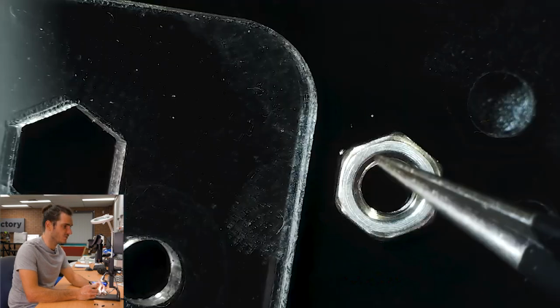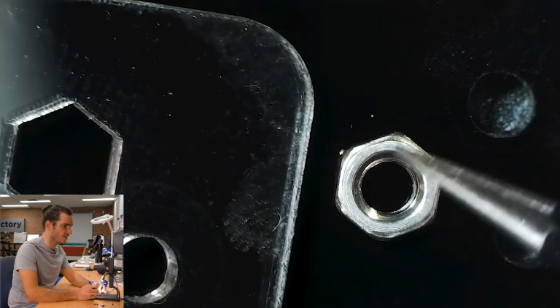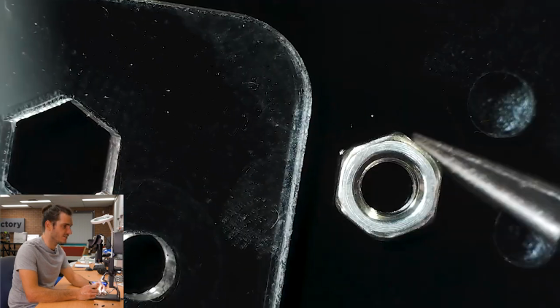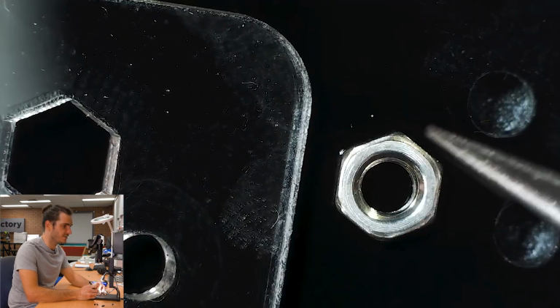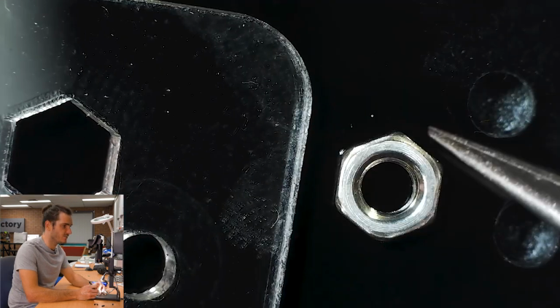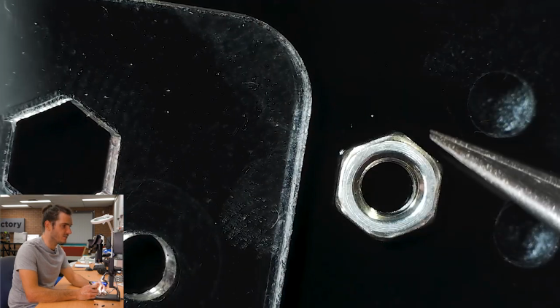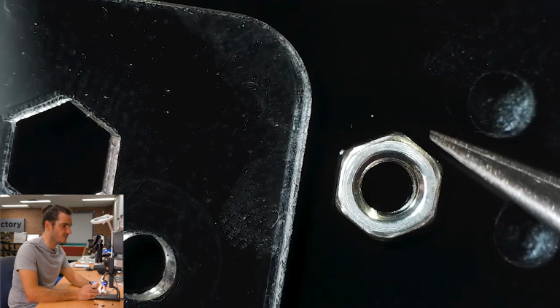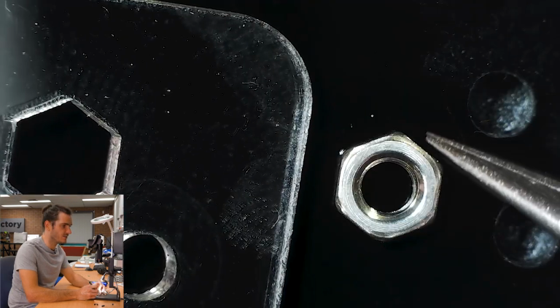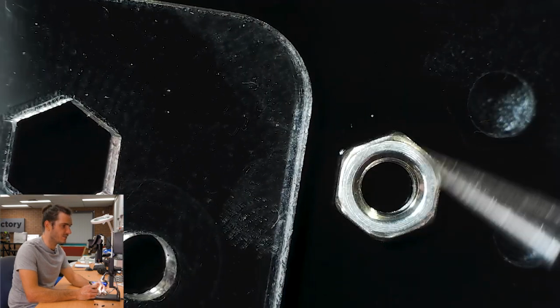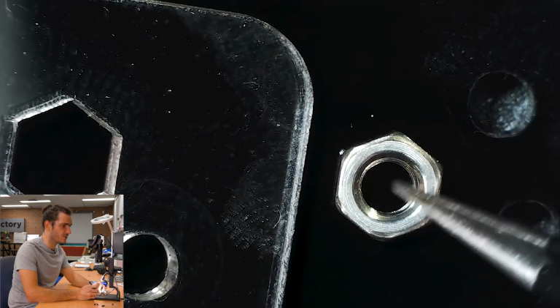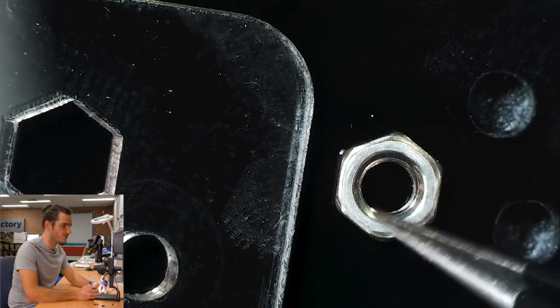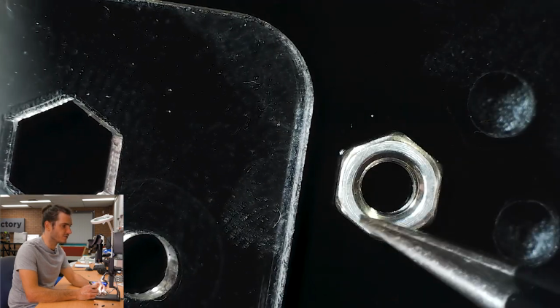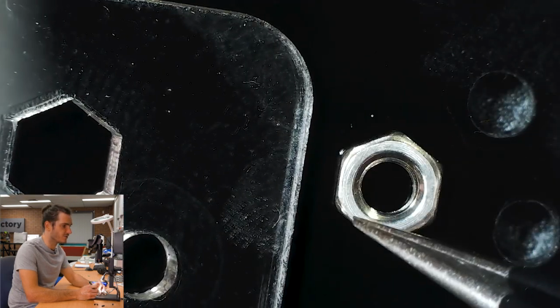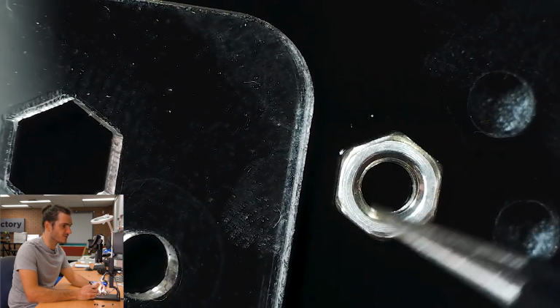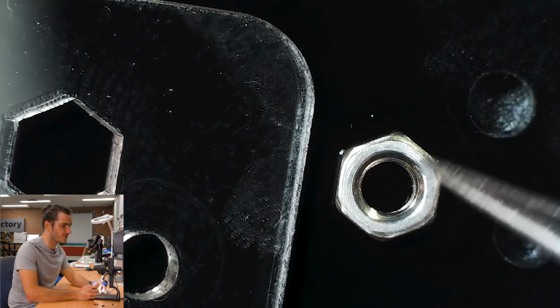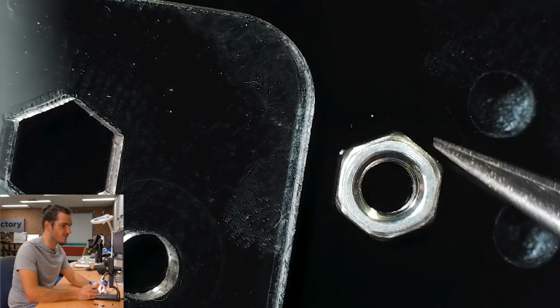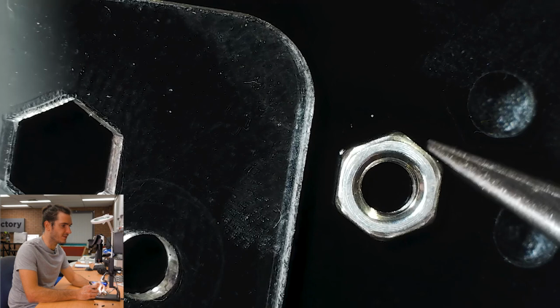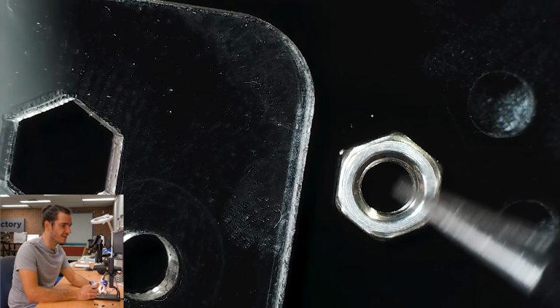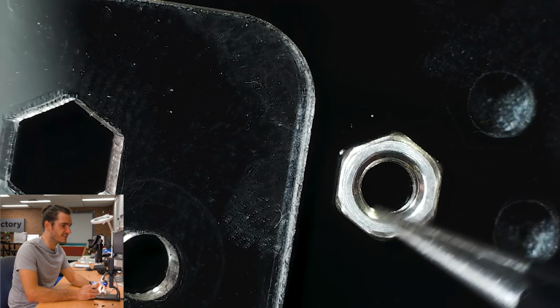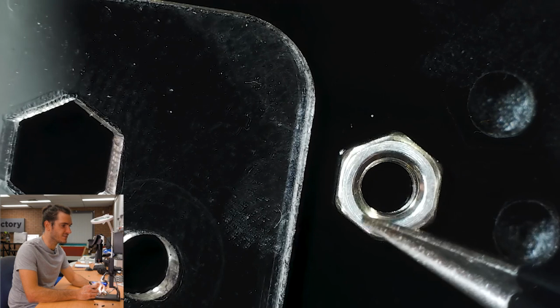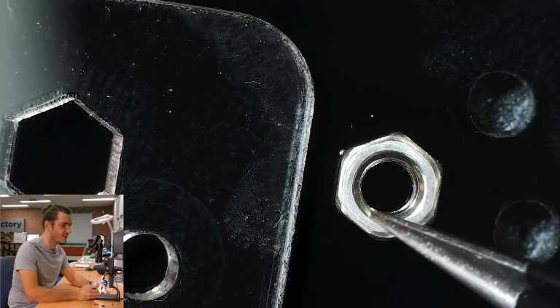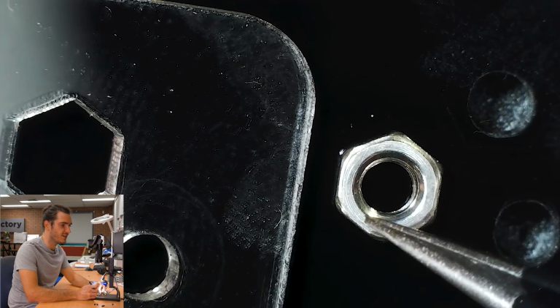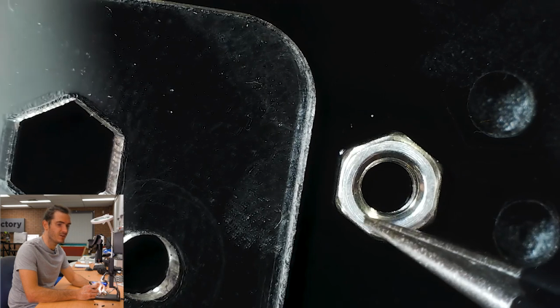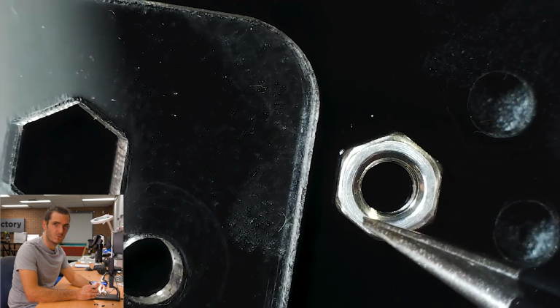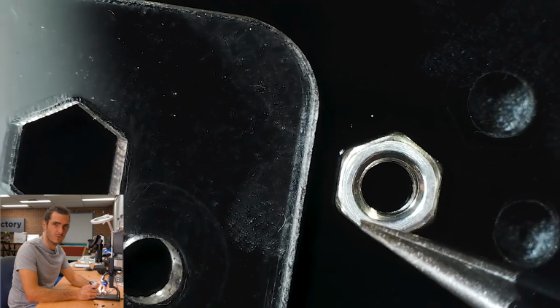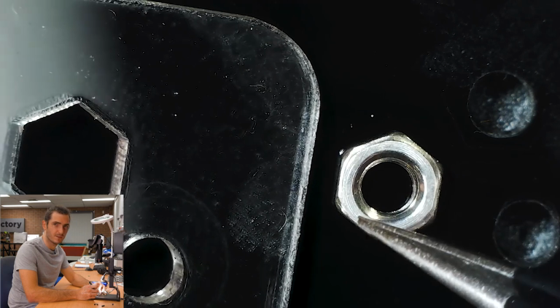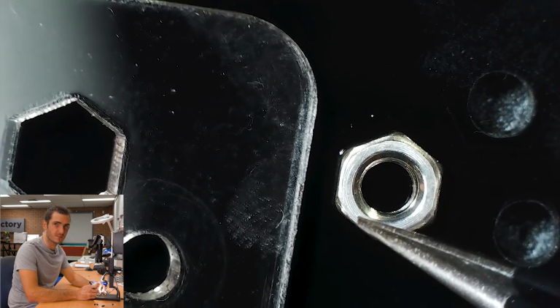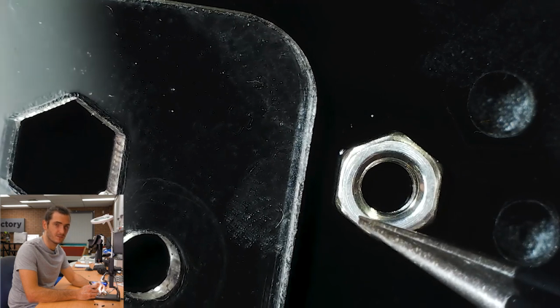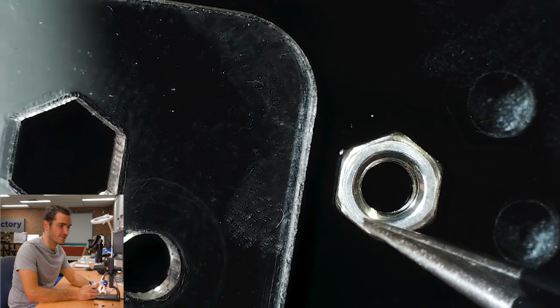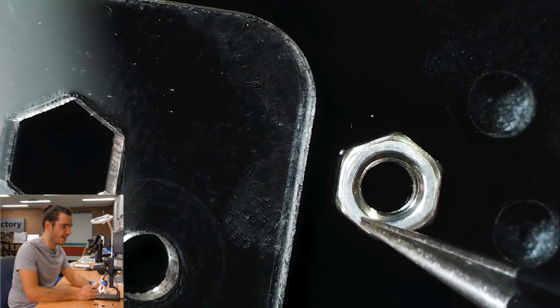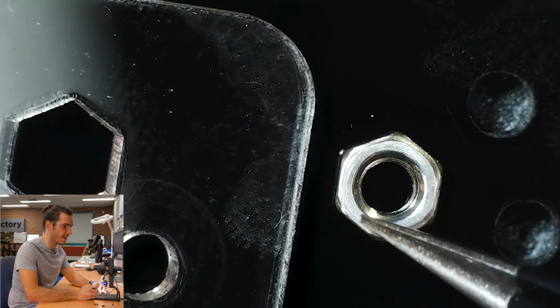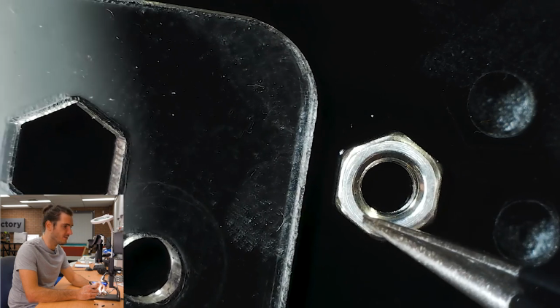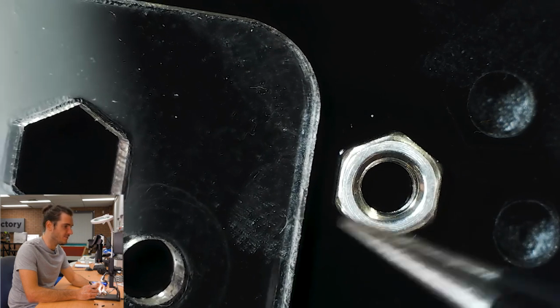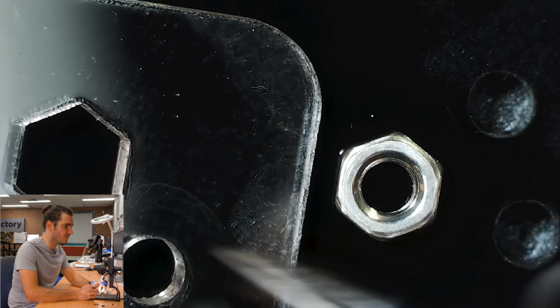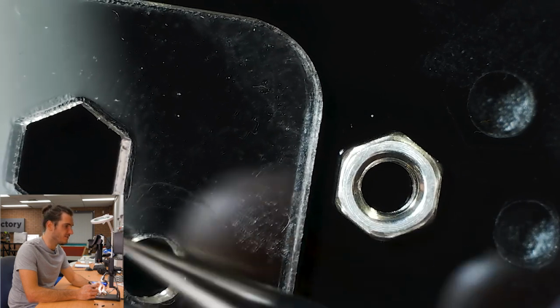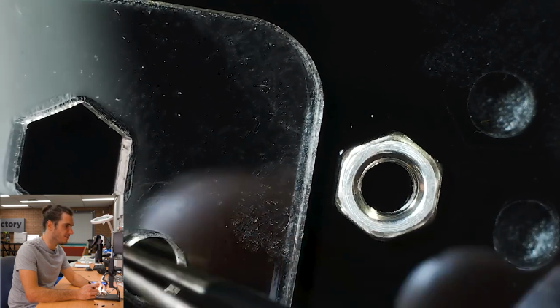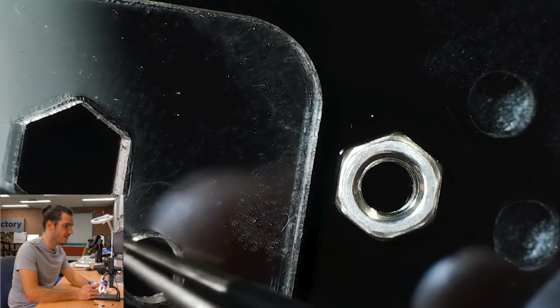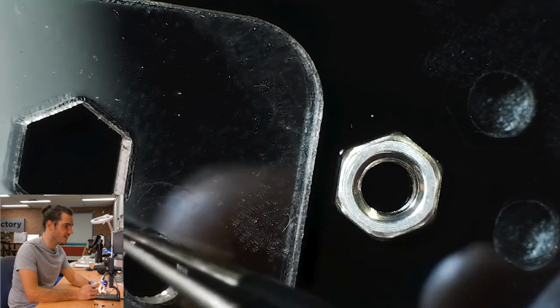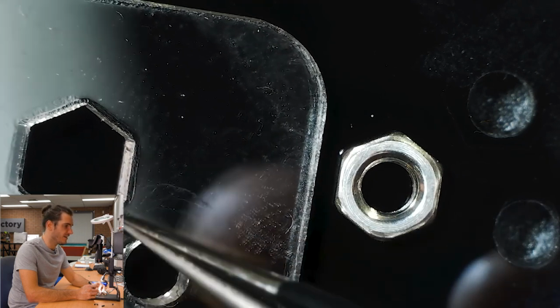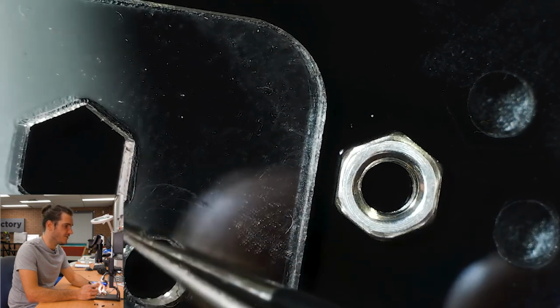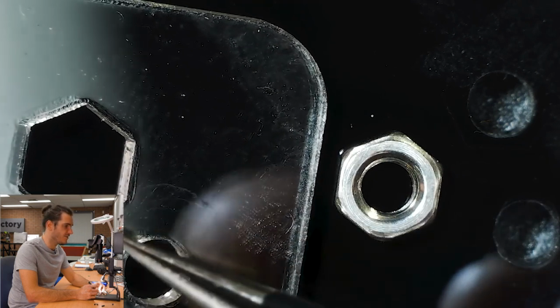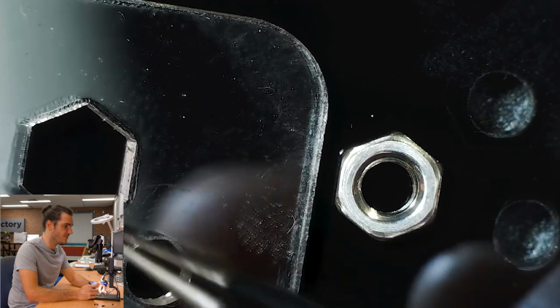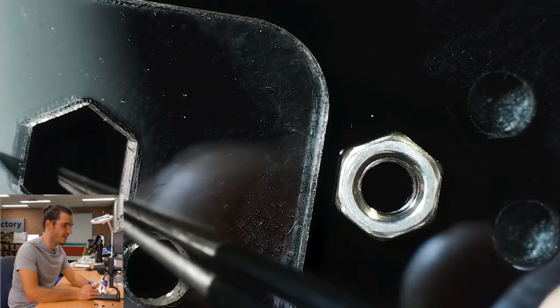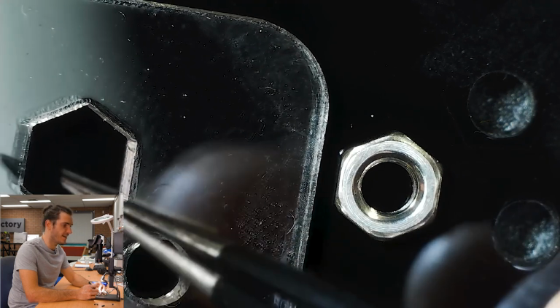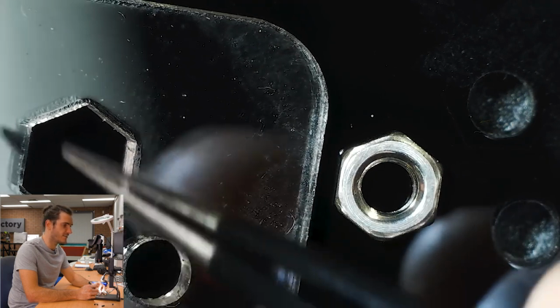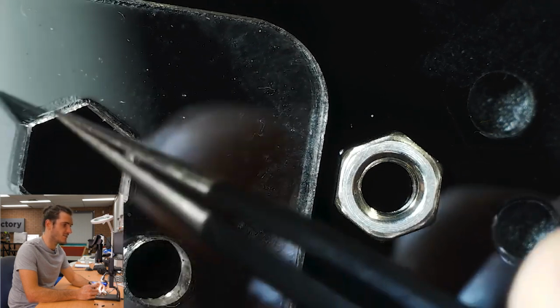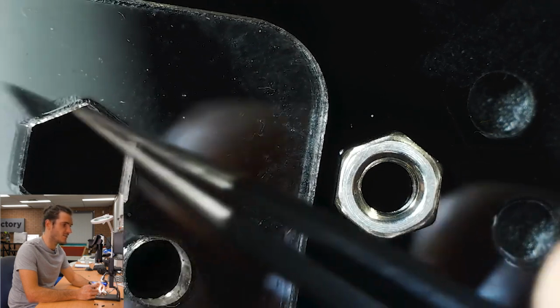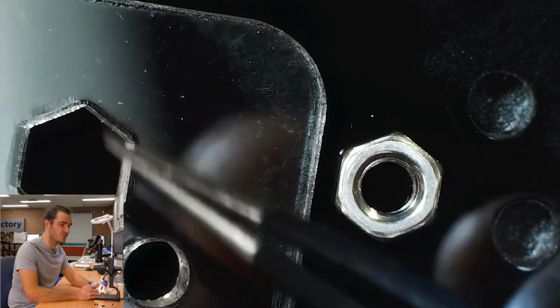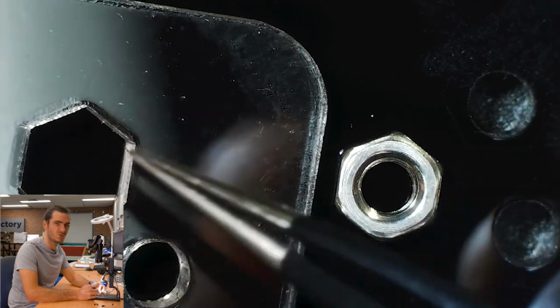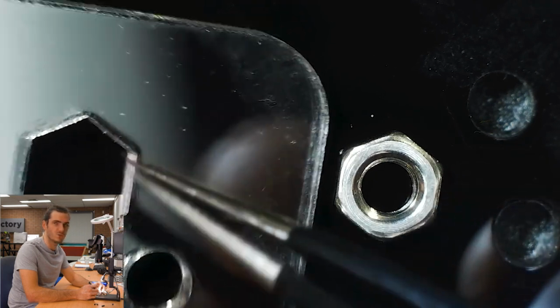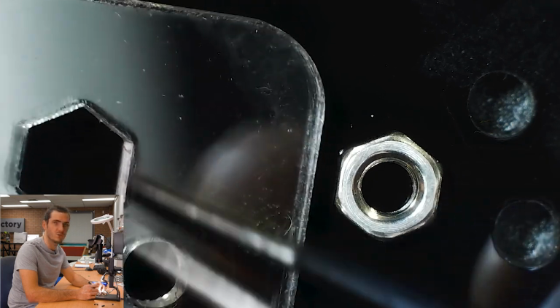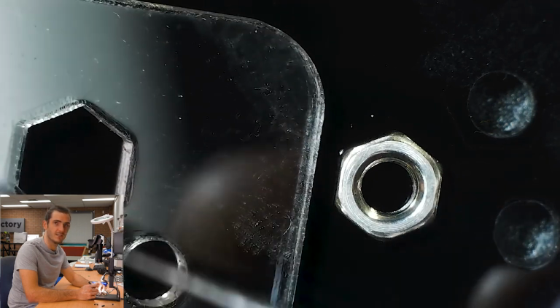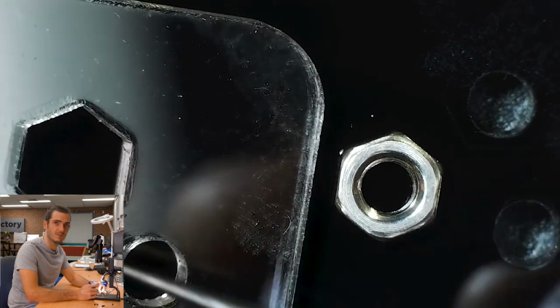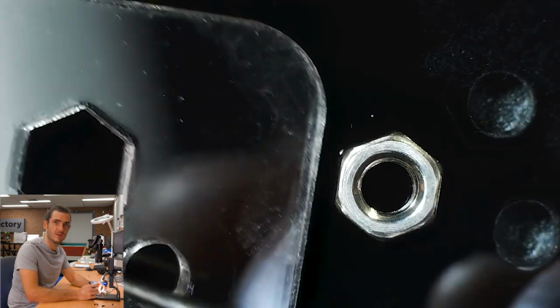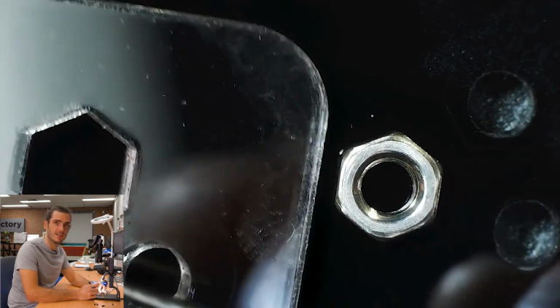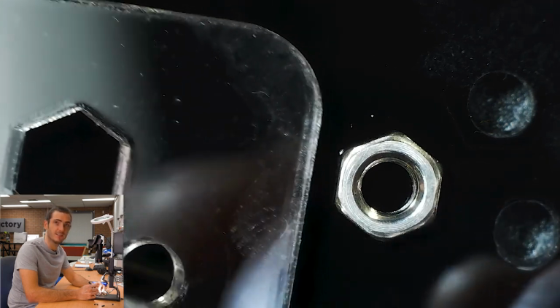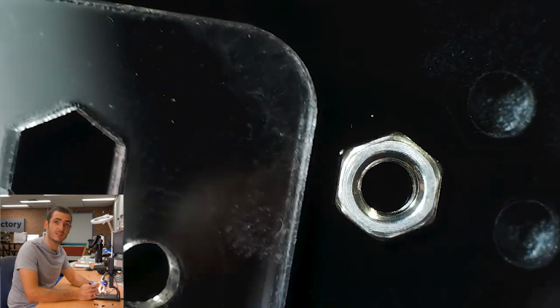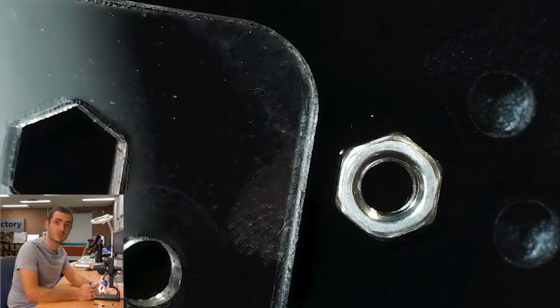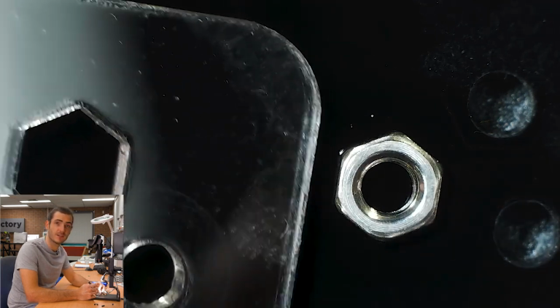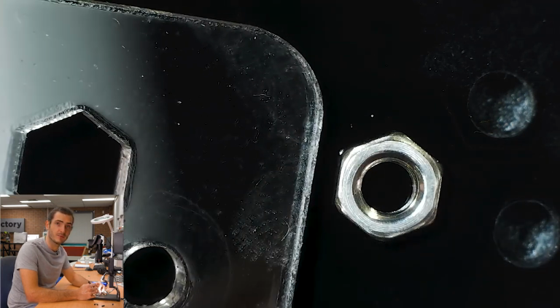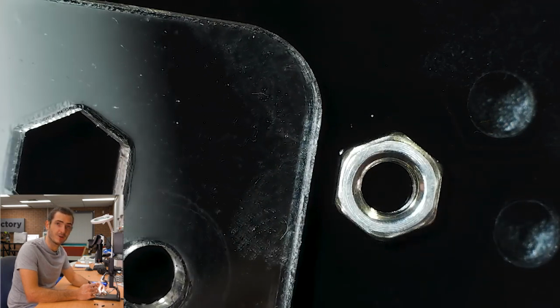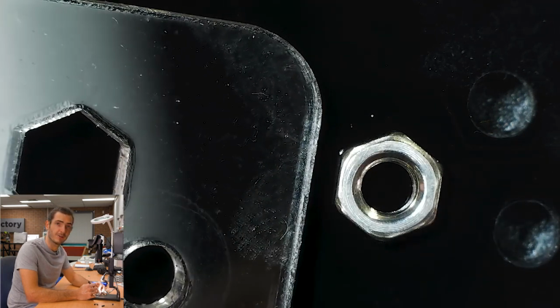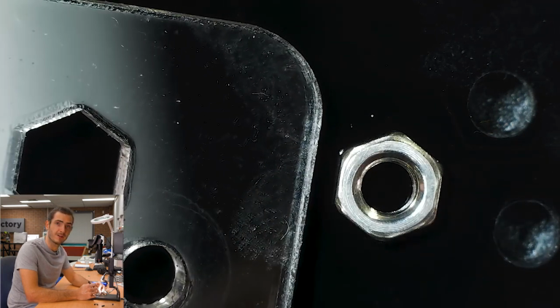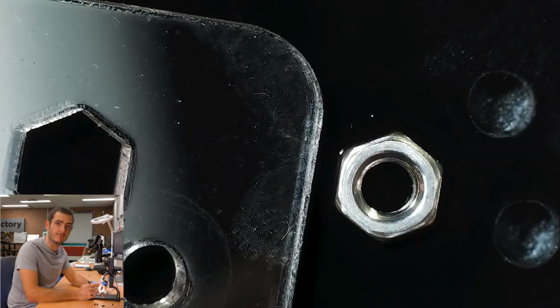If I pop this out, you'll be able to see the hexagon is really easy to size. All I did was measure across the flats with some calipers and use a hexagon tool in my illustration program.